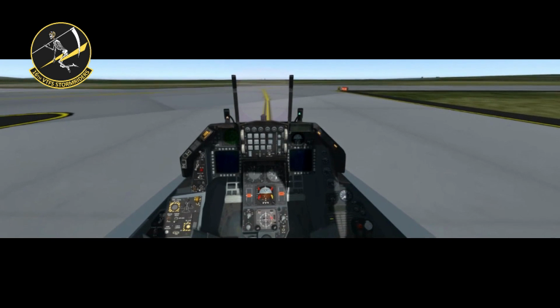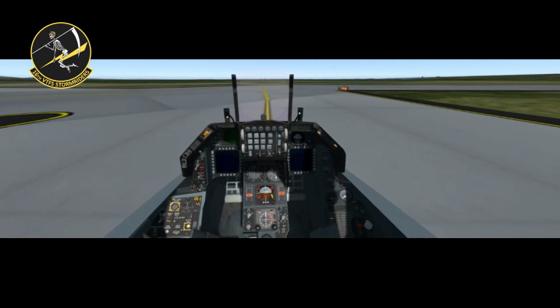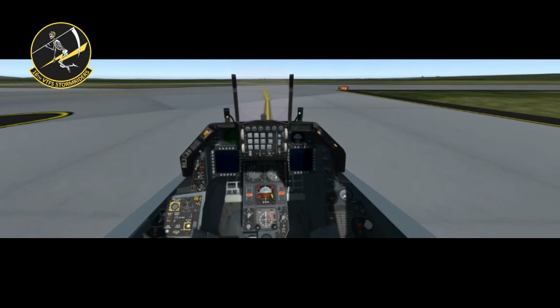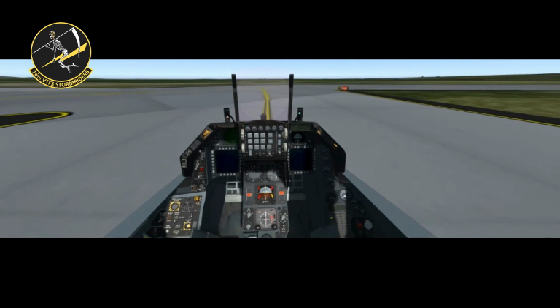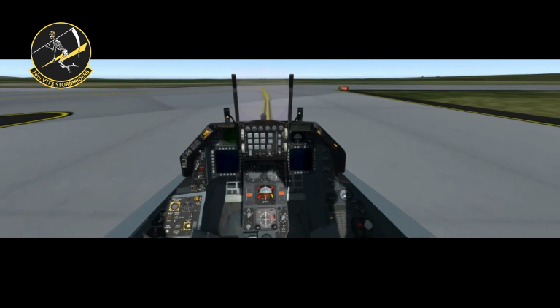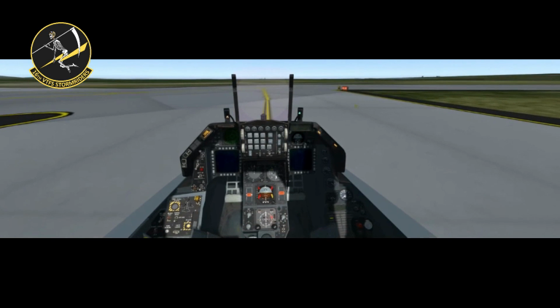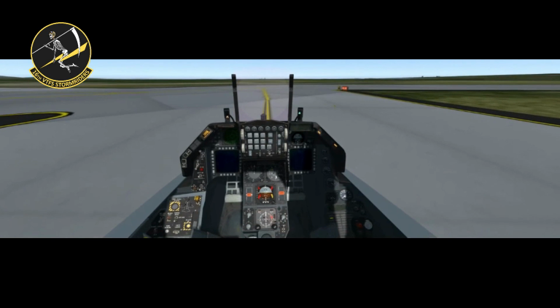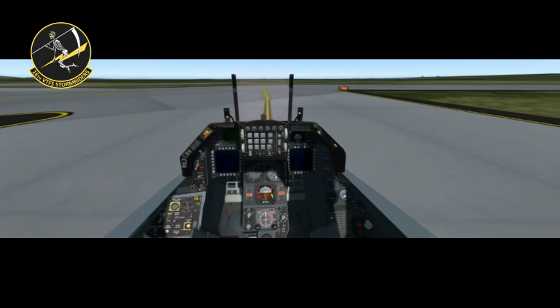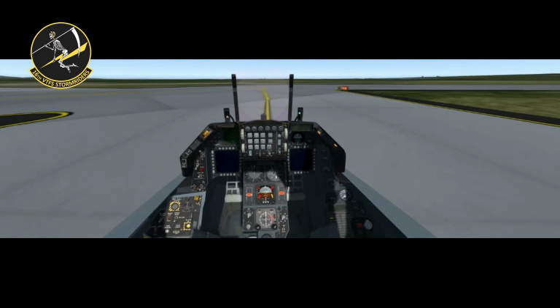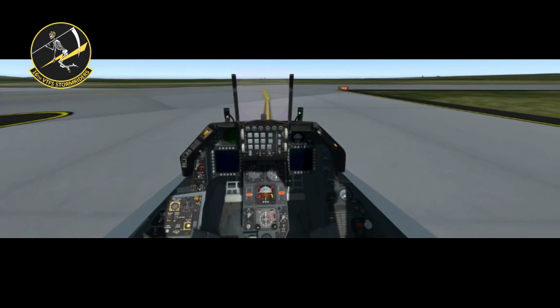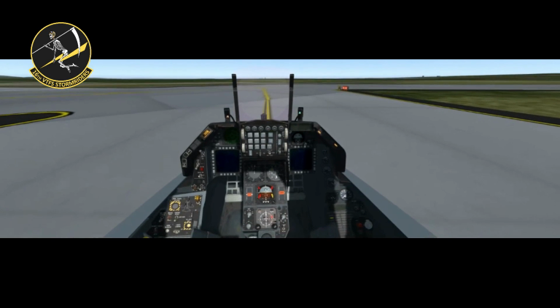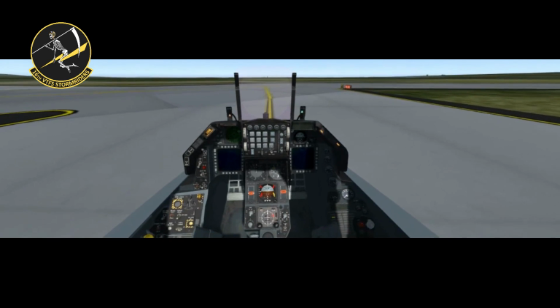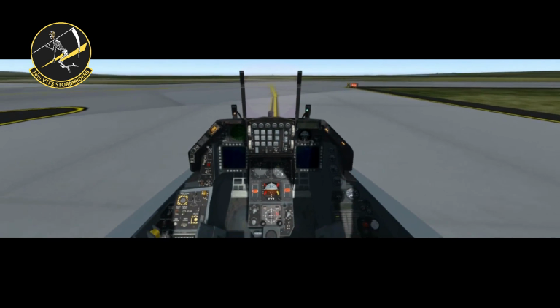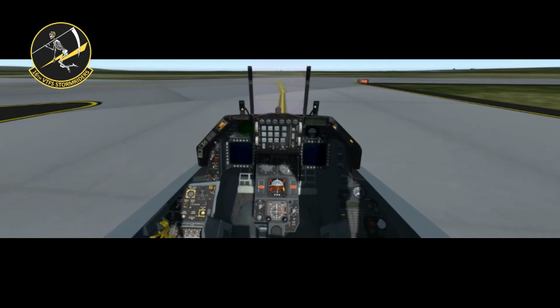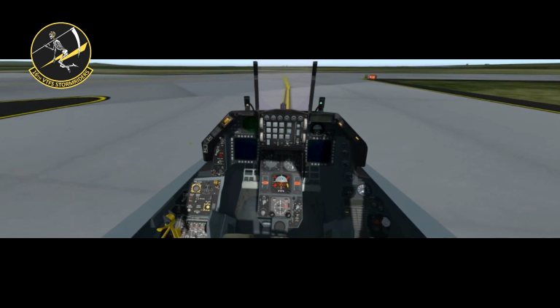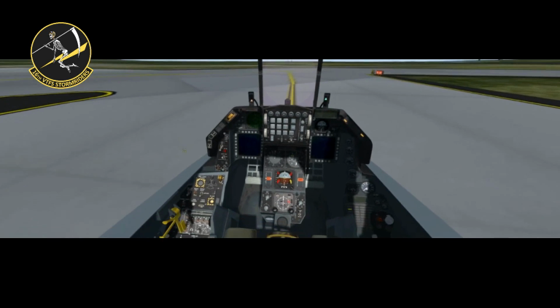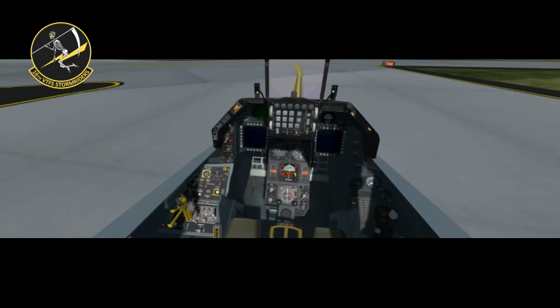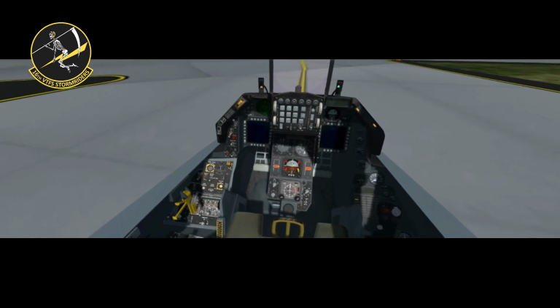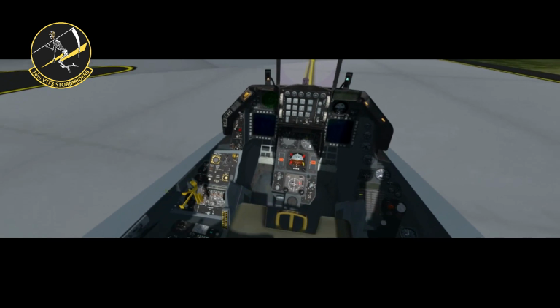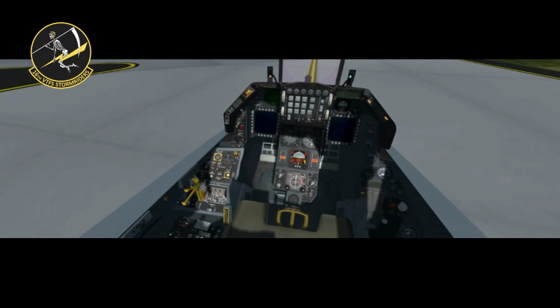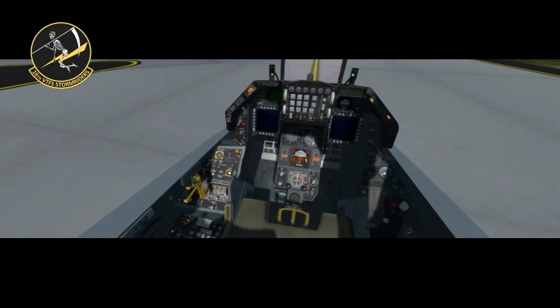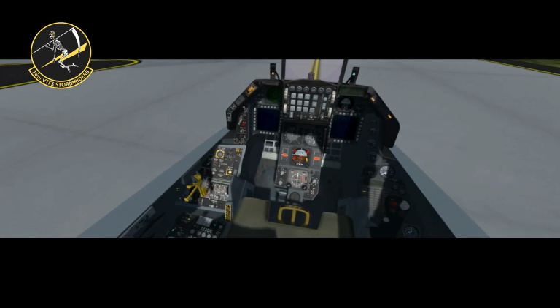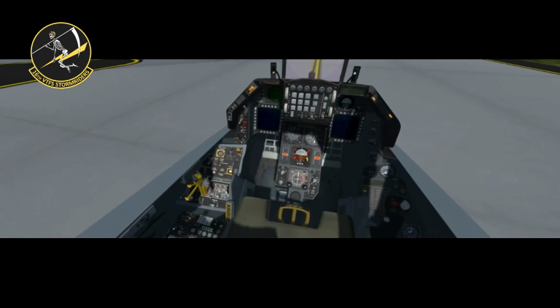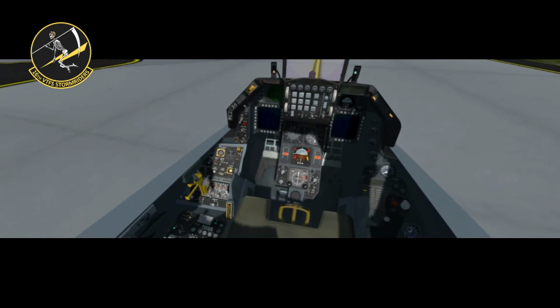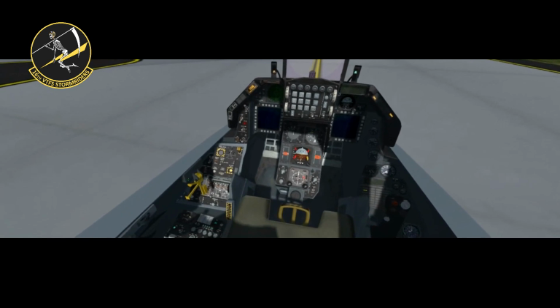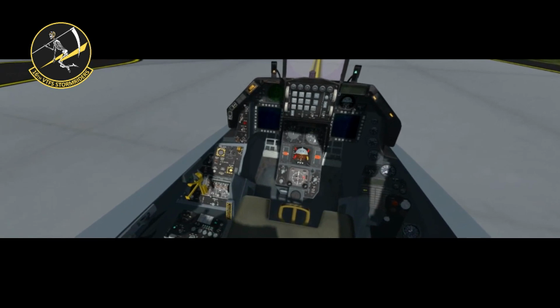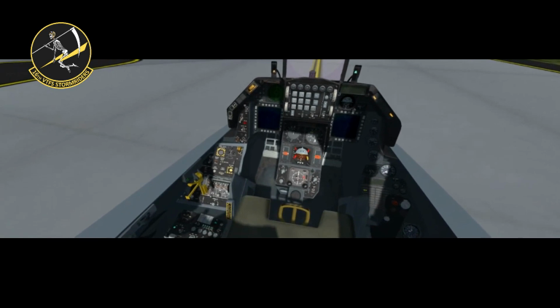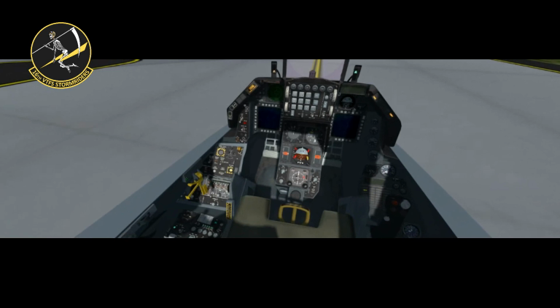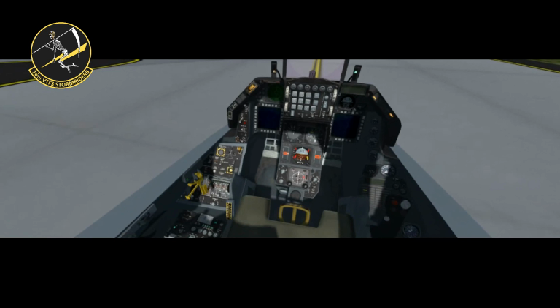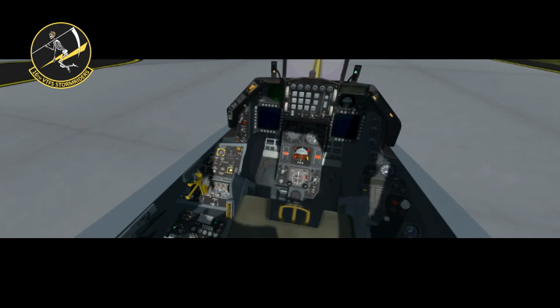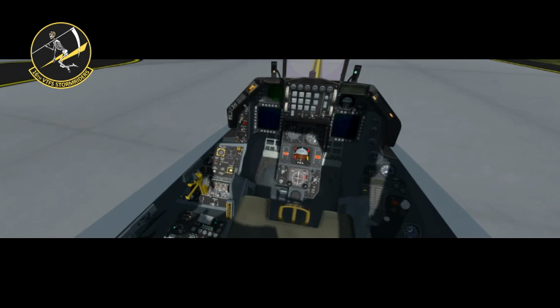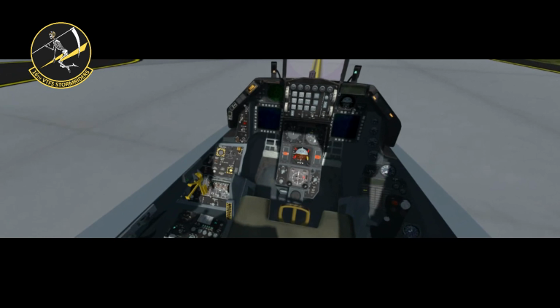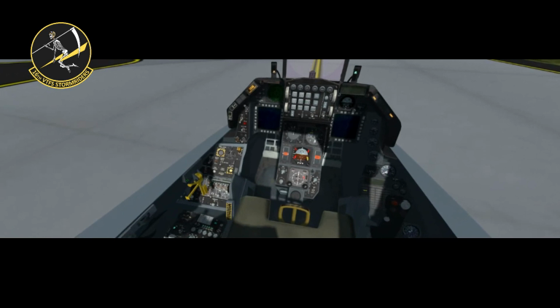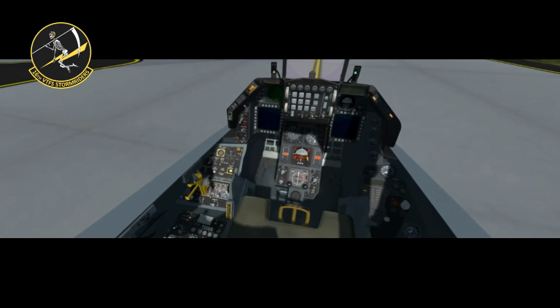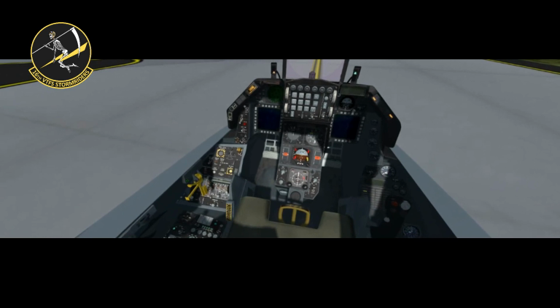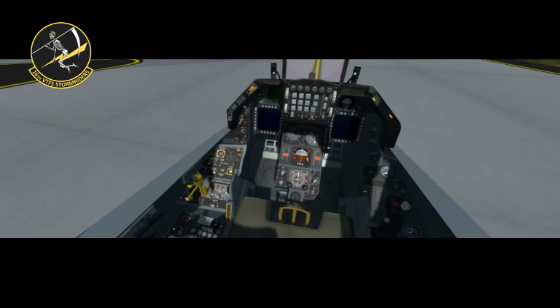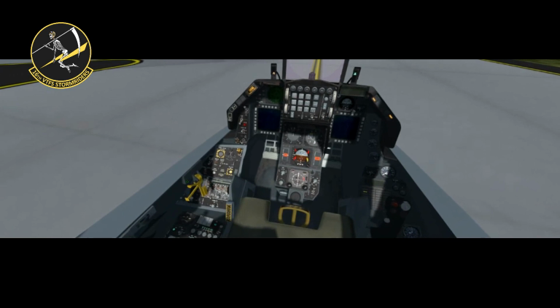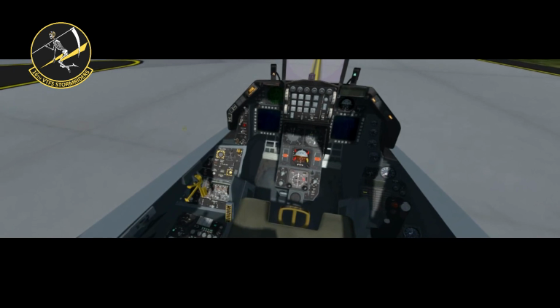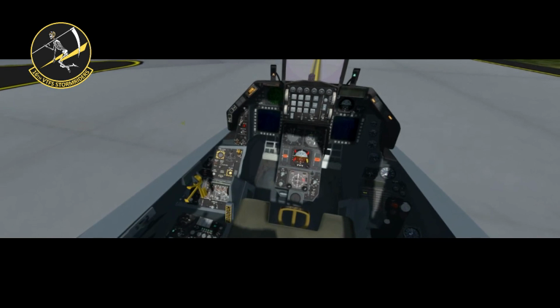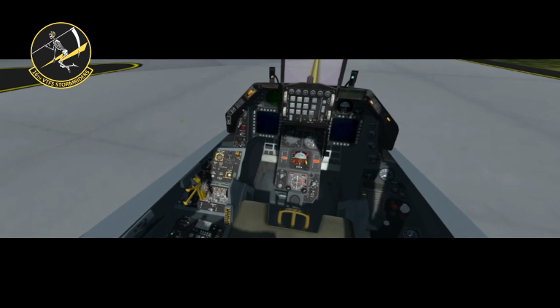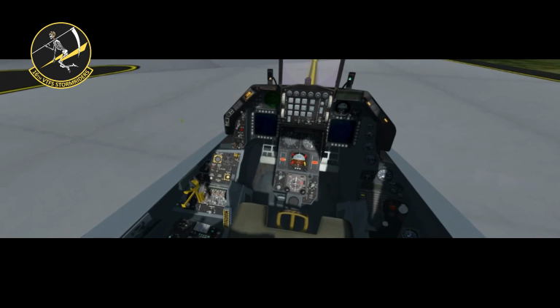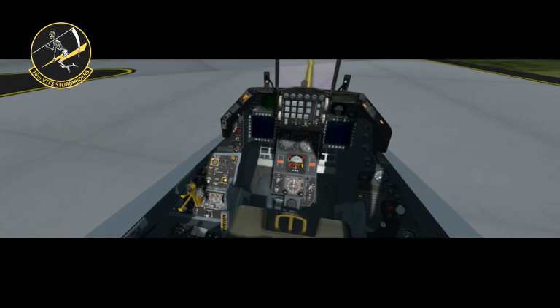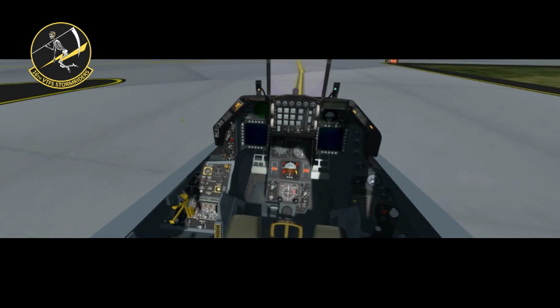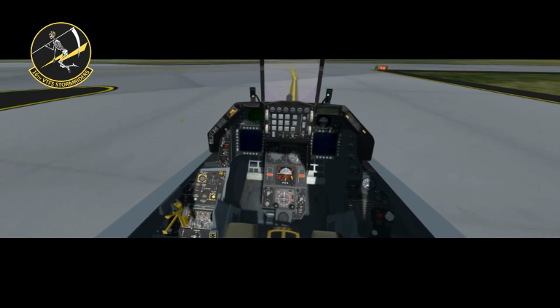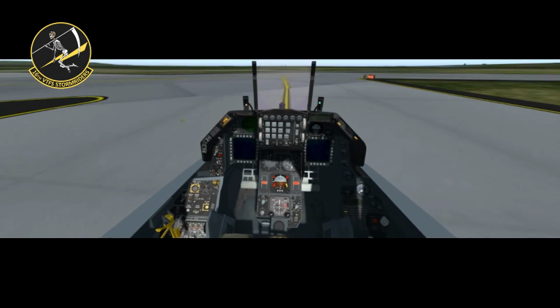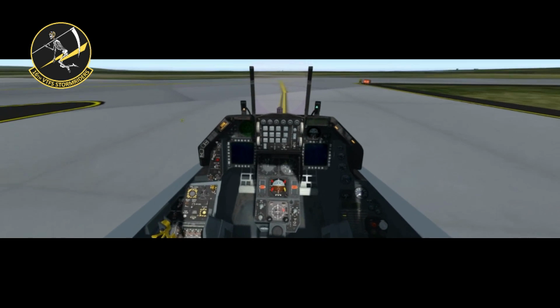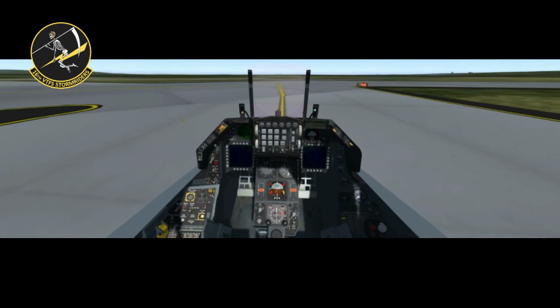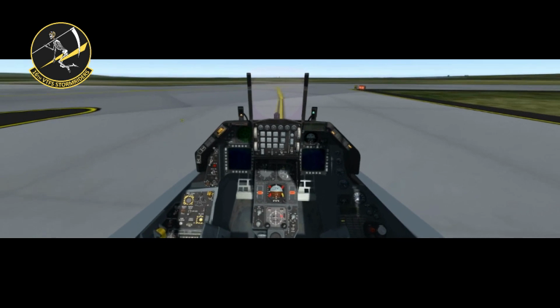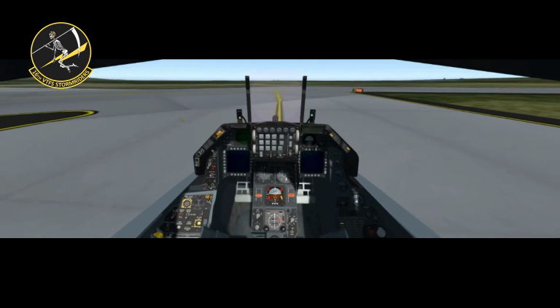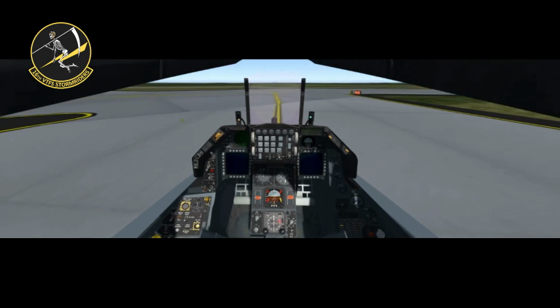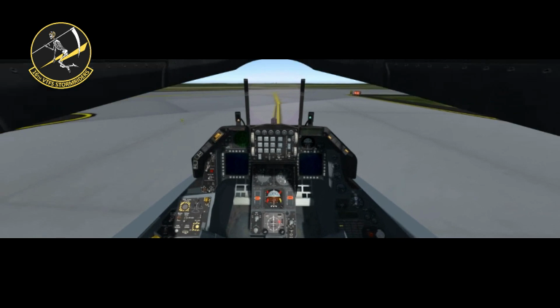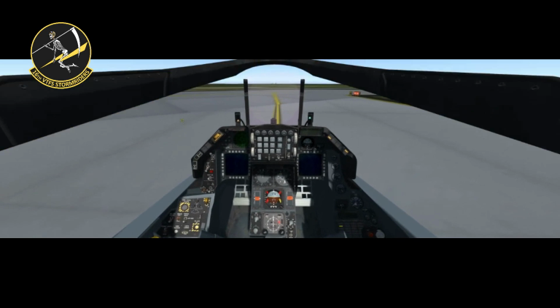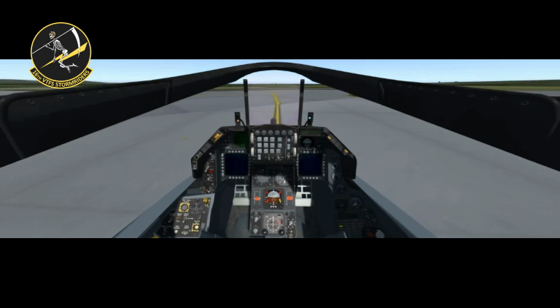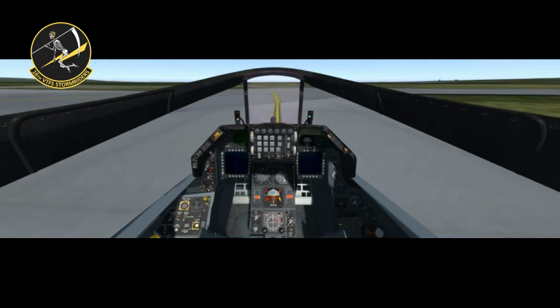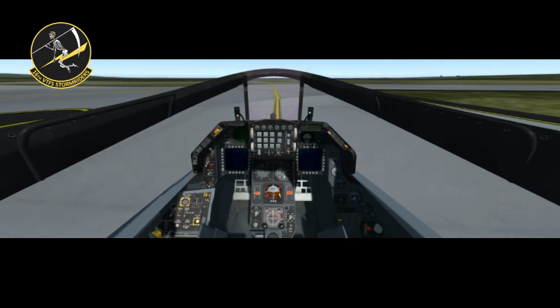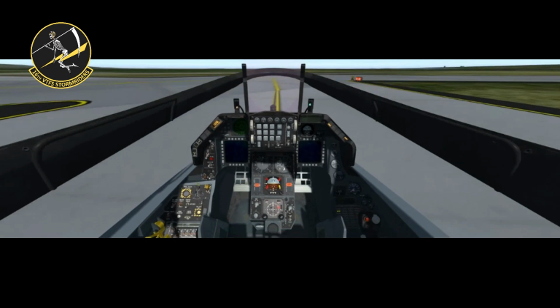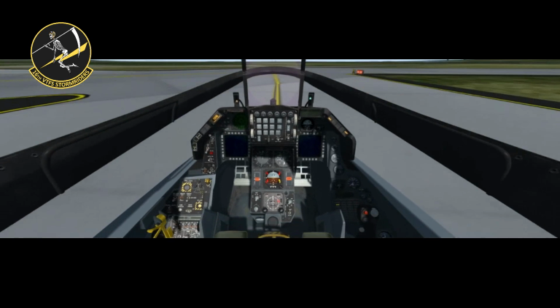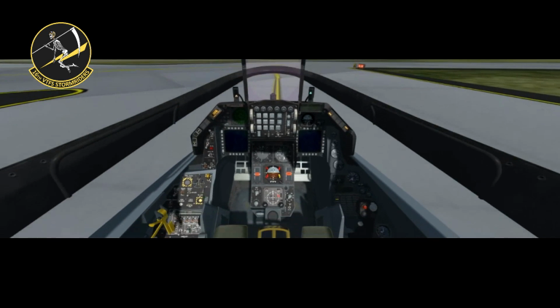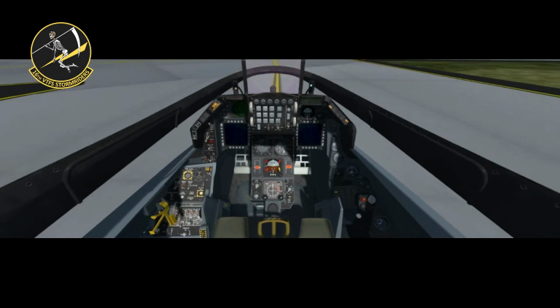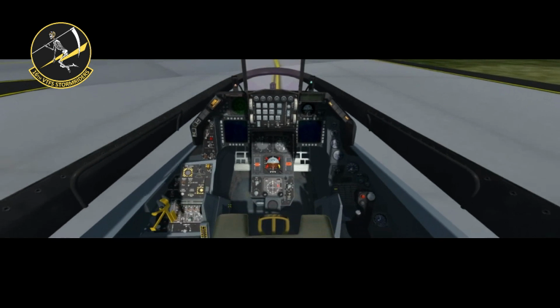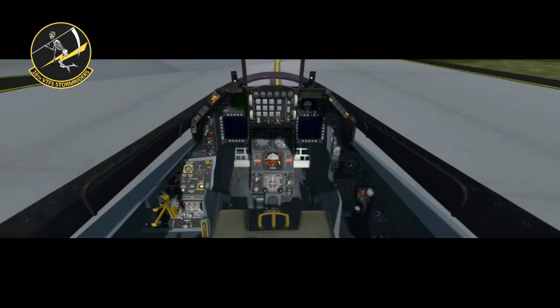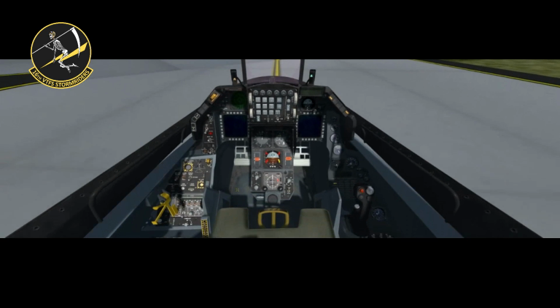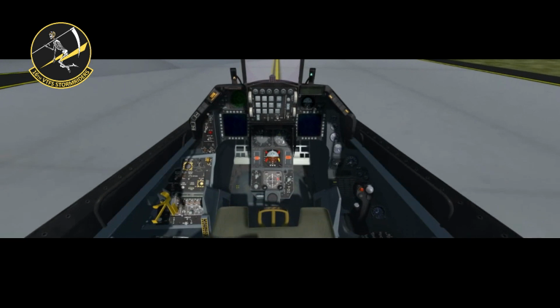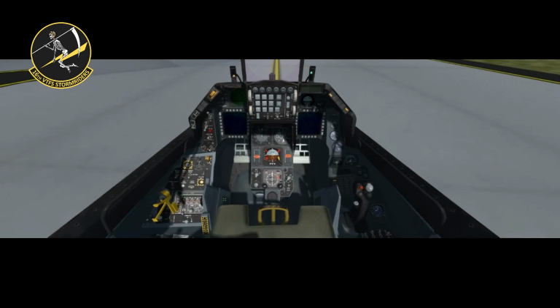Now let's close the canopy and arm the ejection seat.